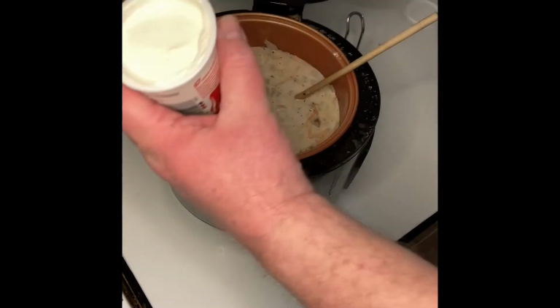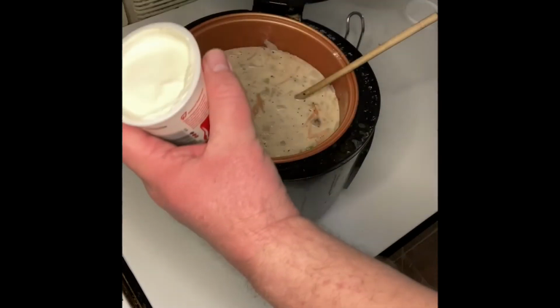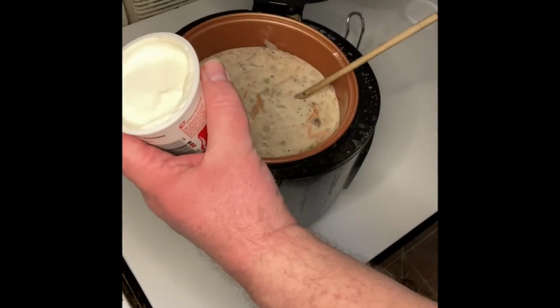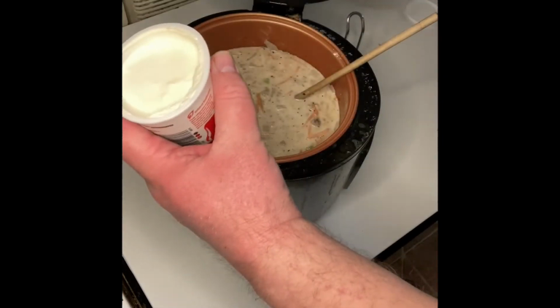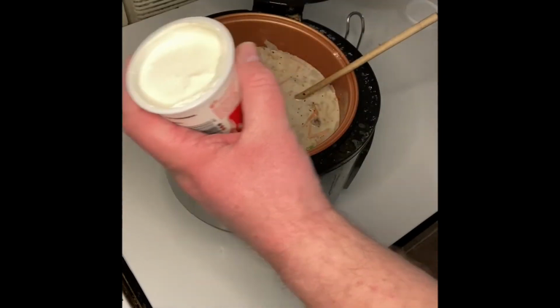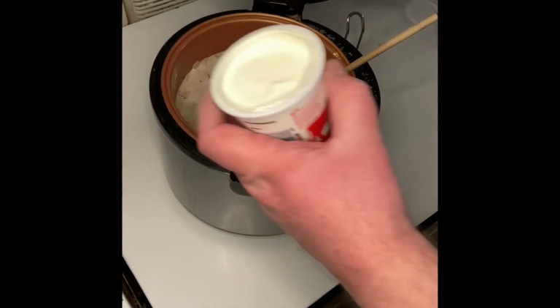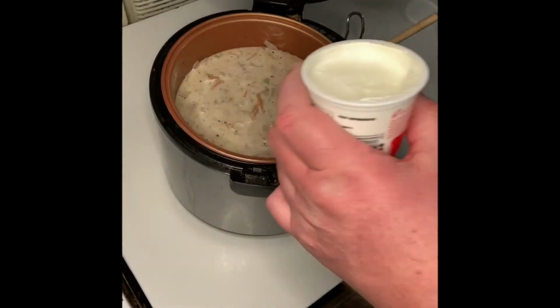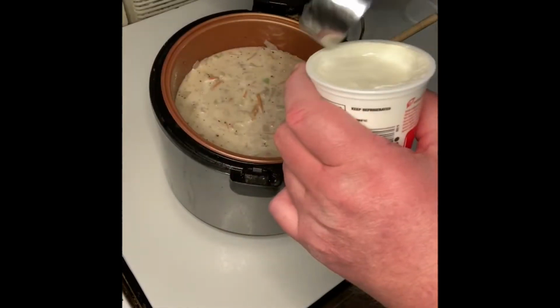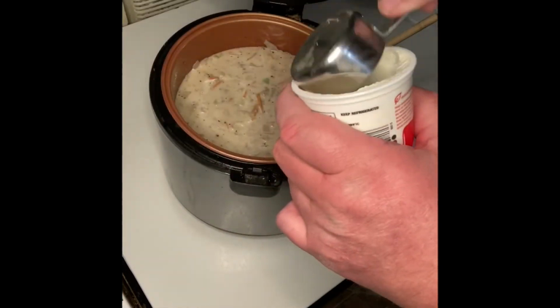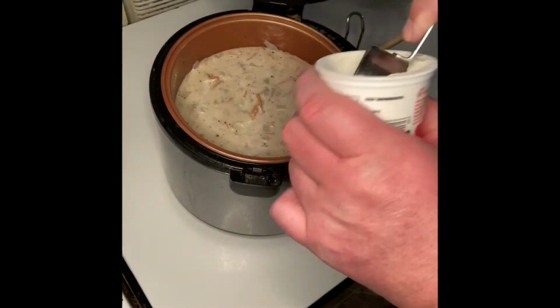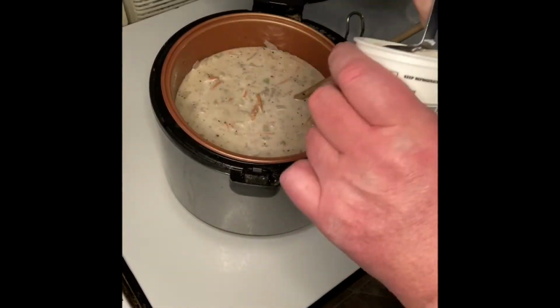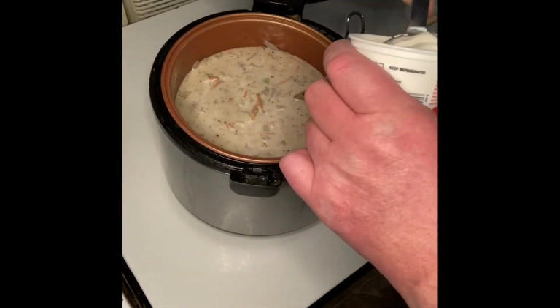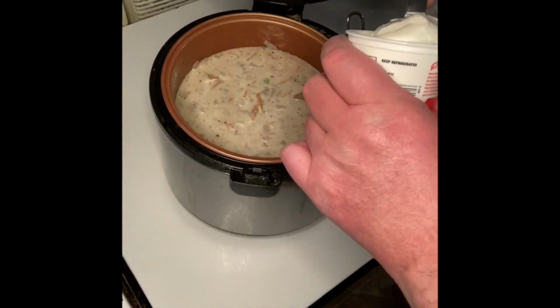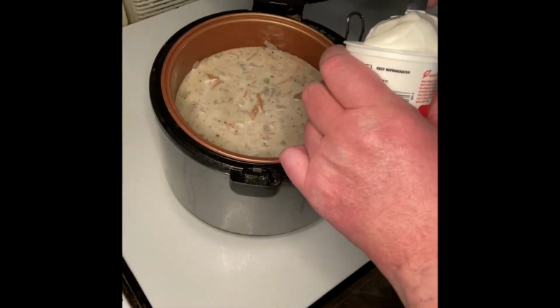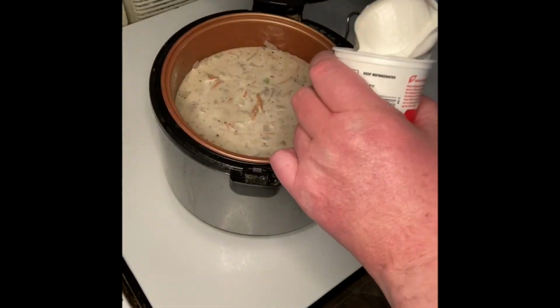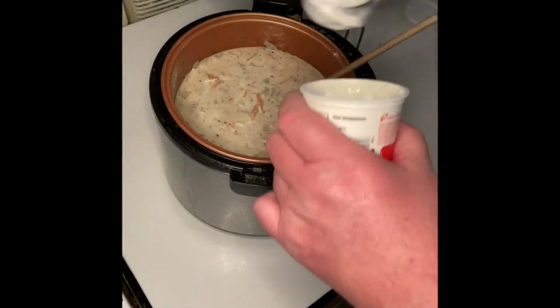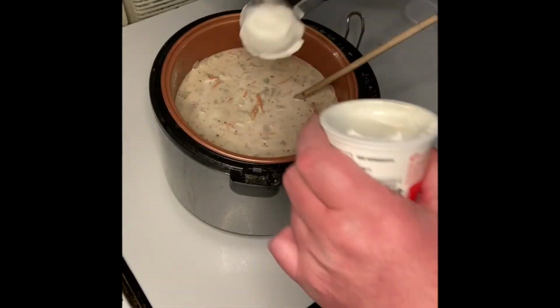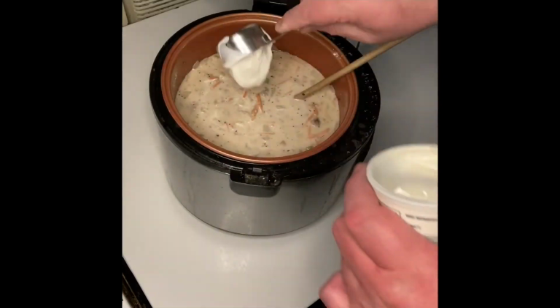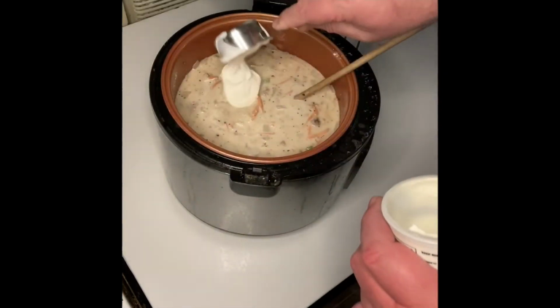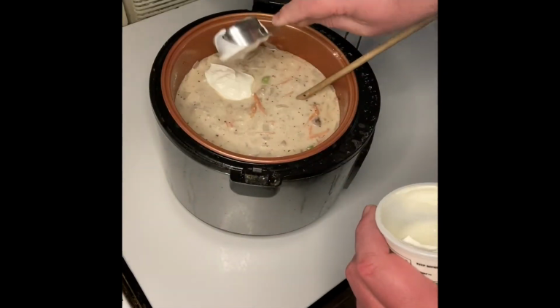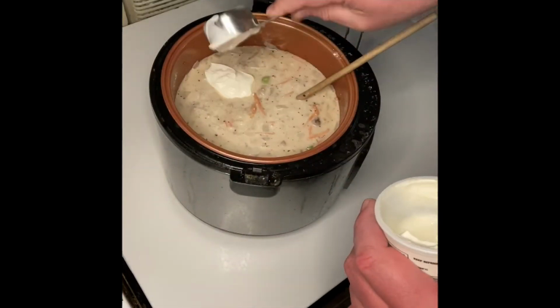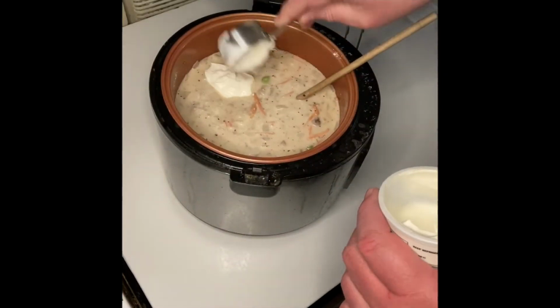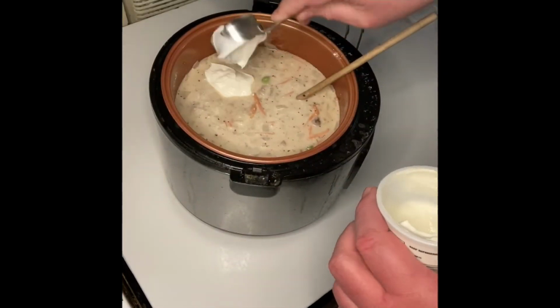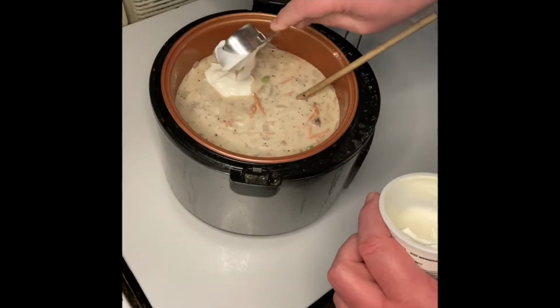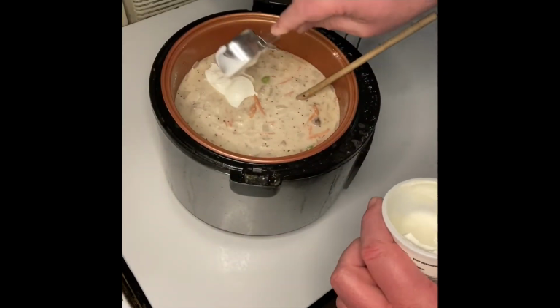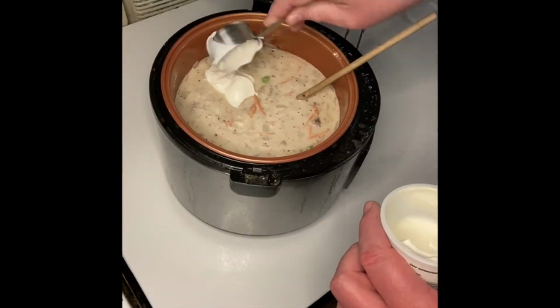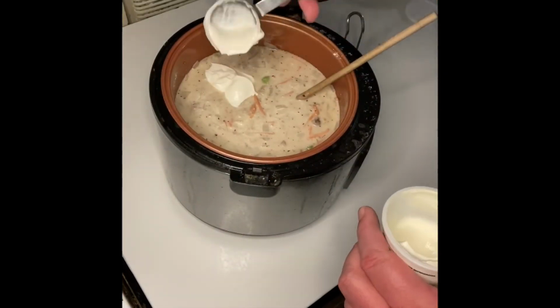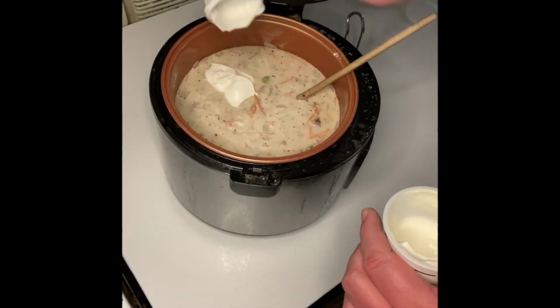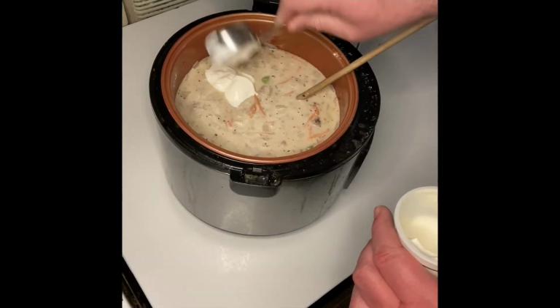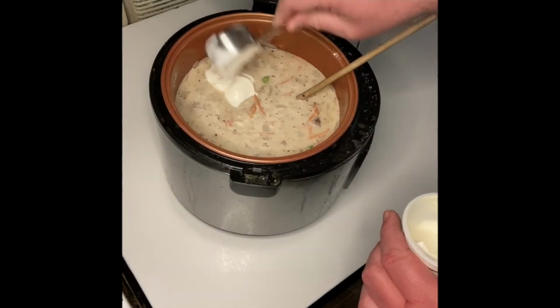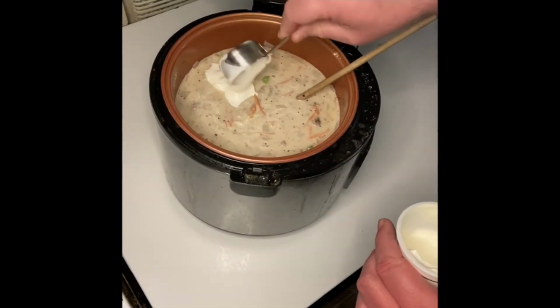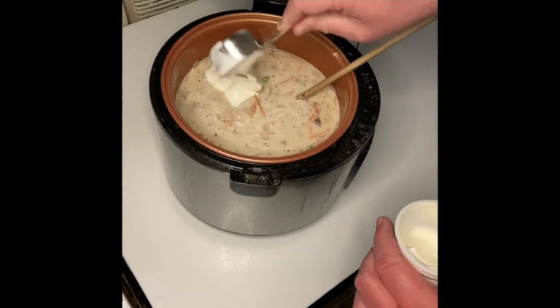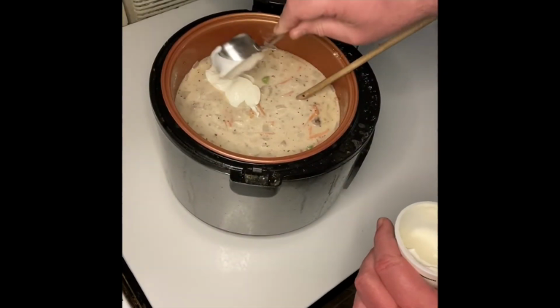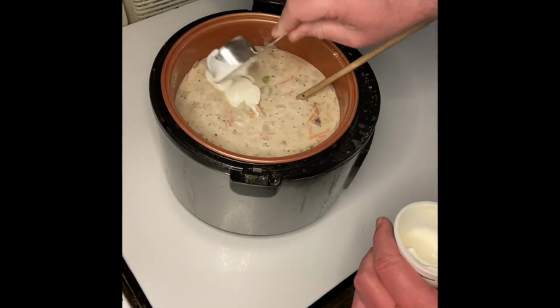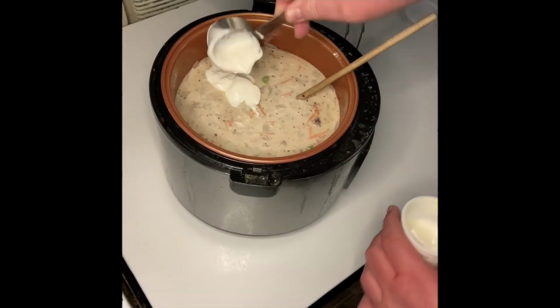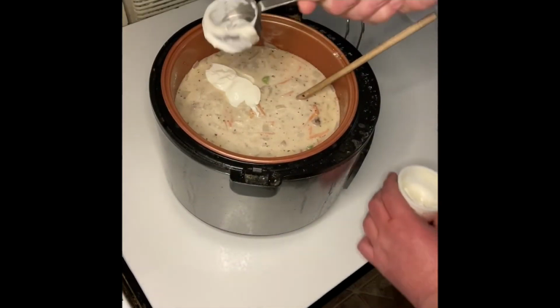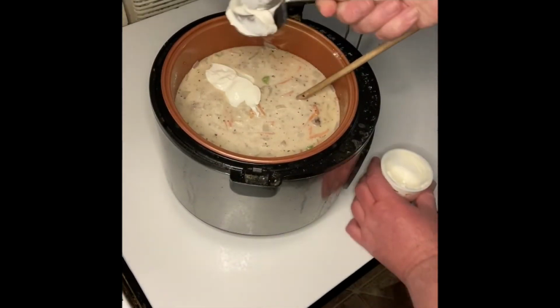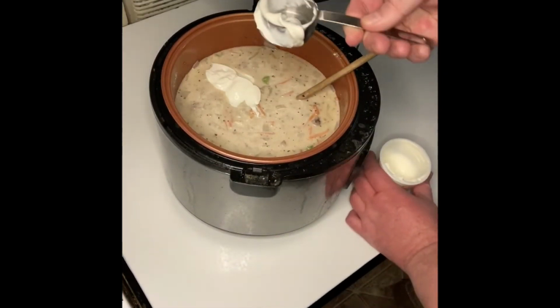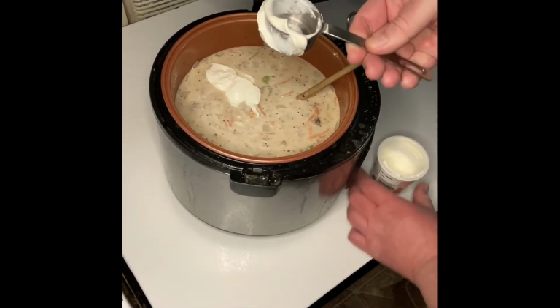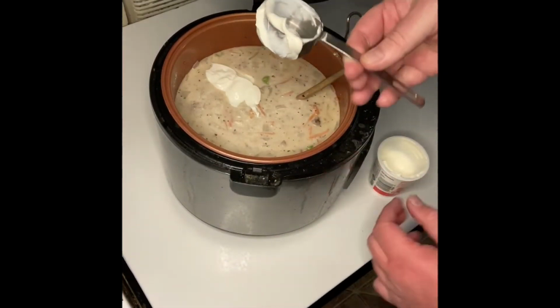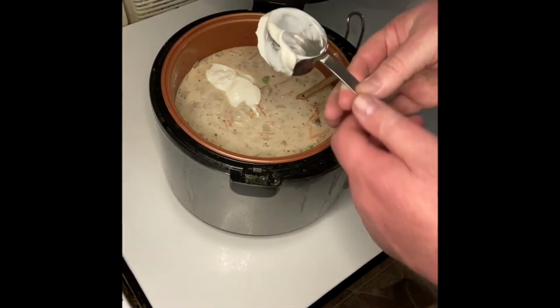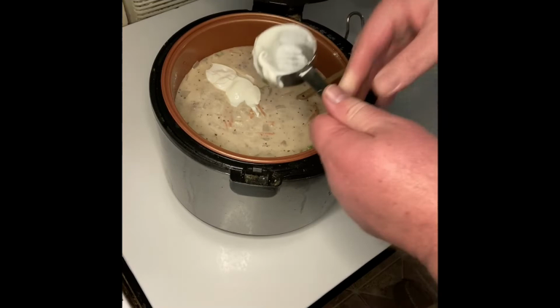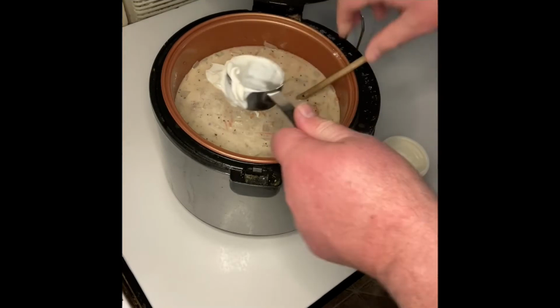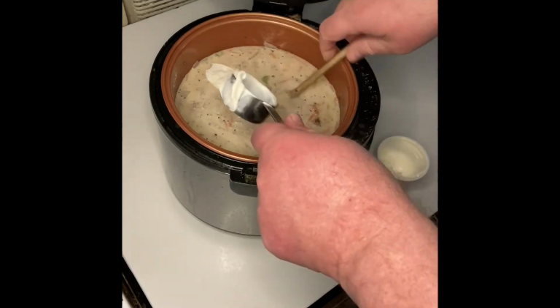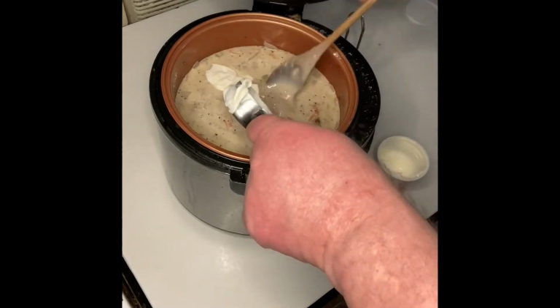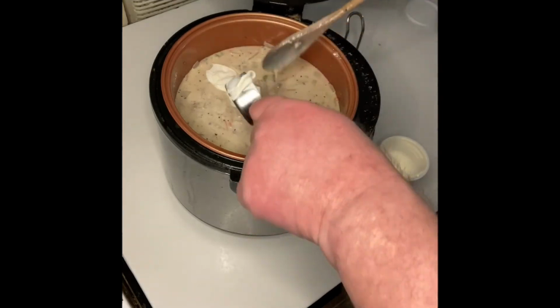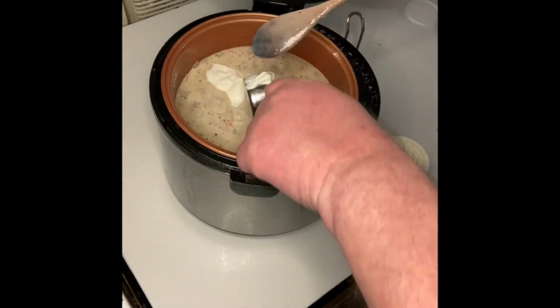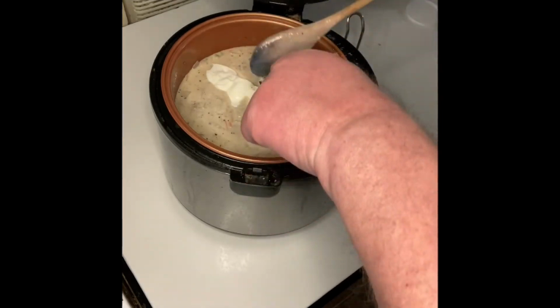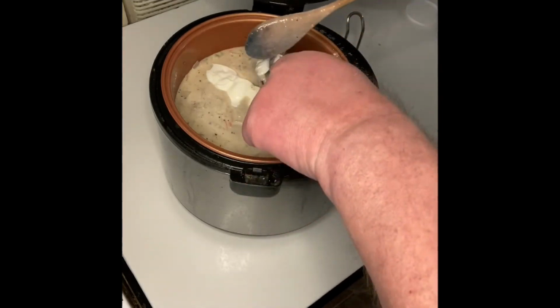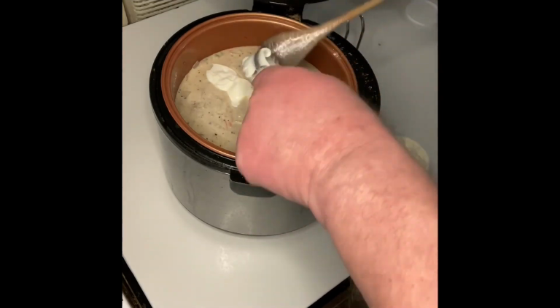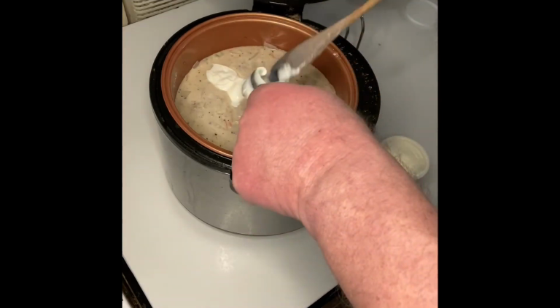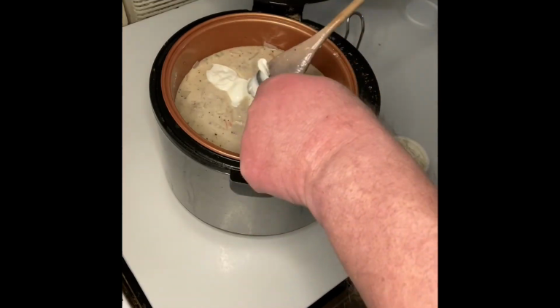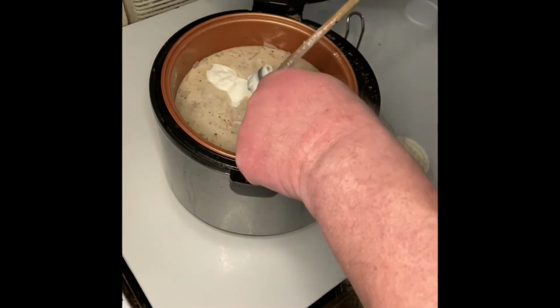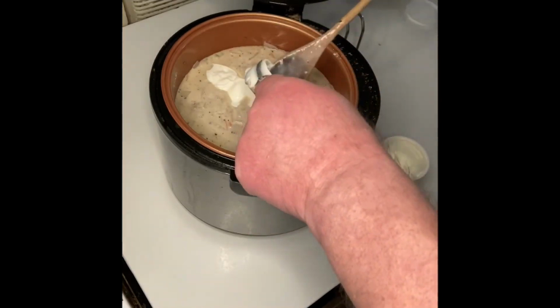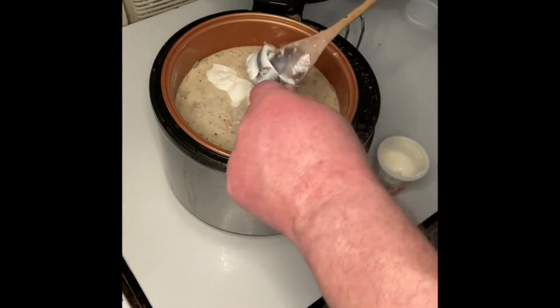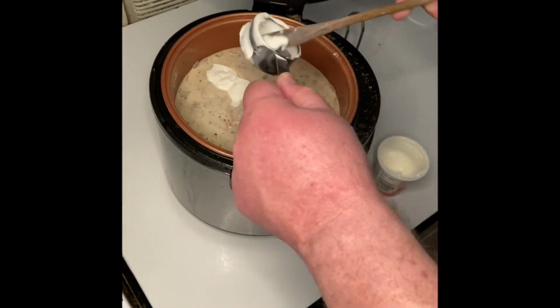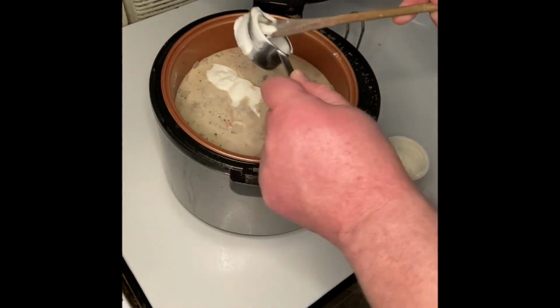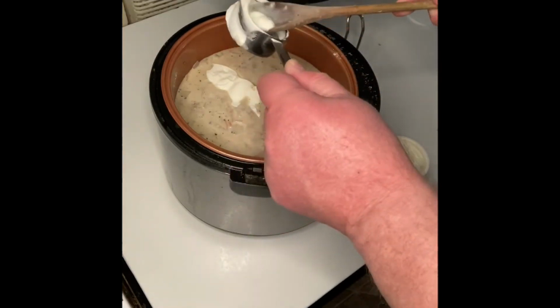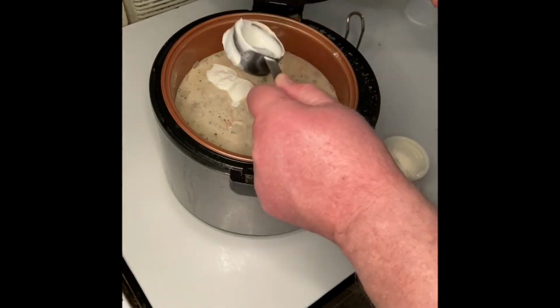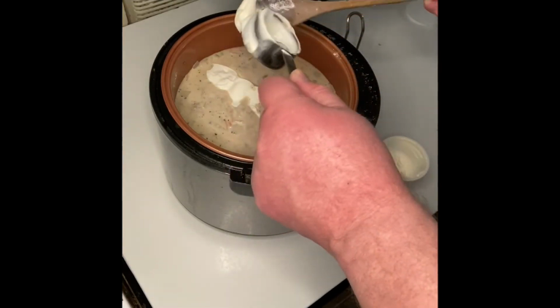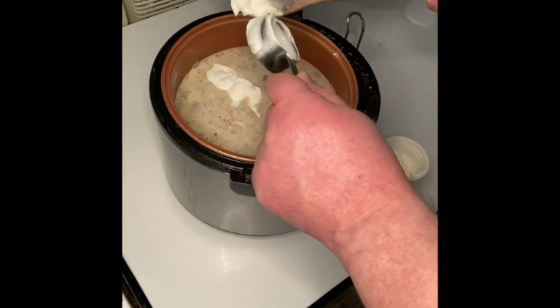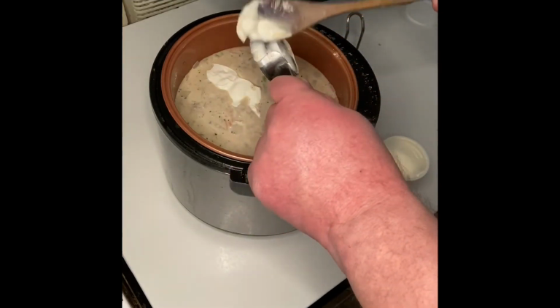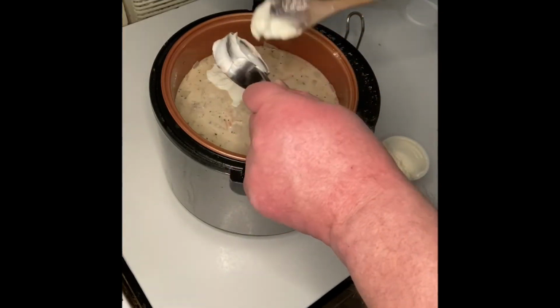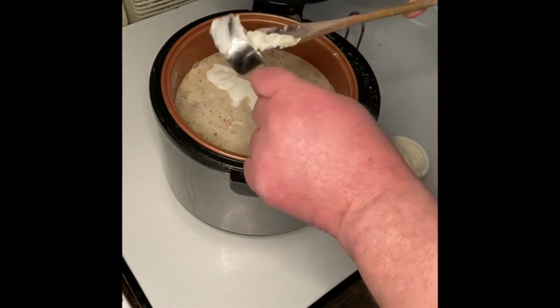Finally, turn off the heat for your soup and add a quarter cup of sour cream and stir well.